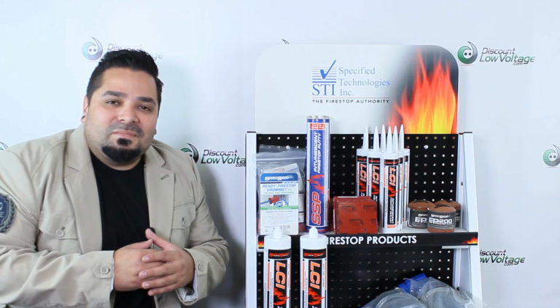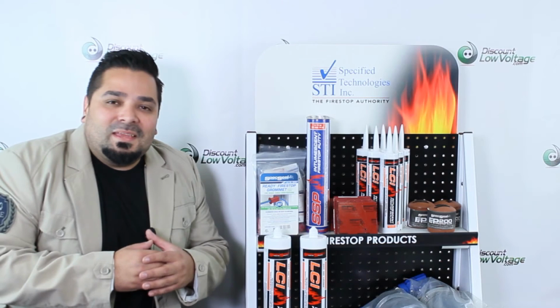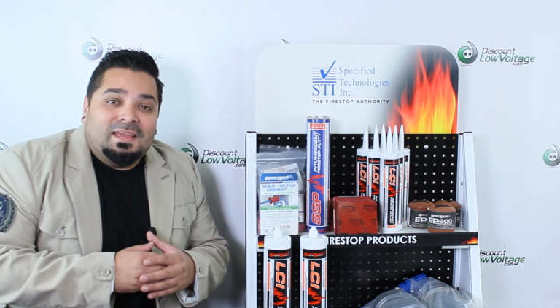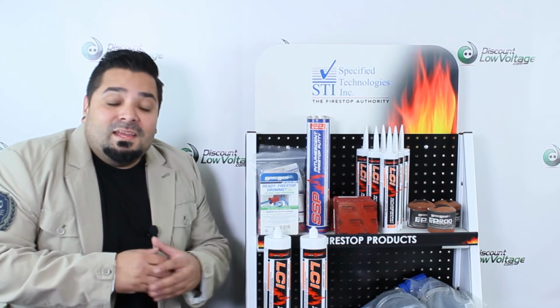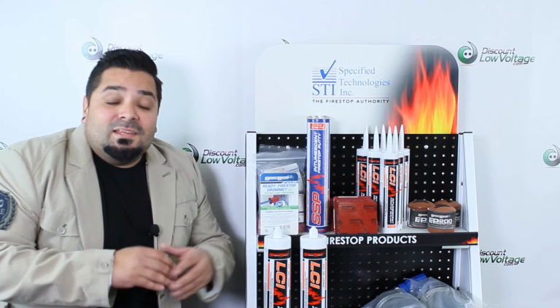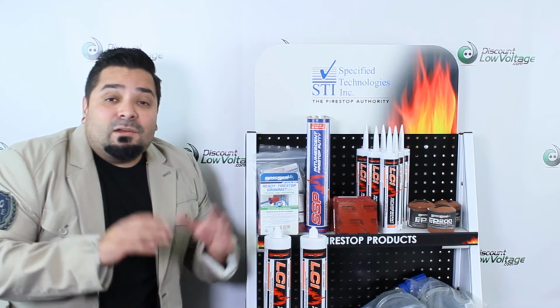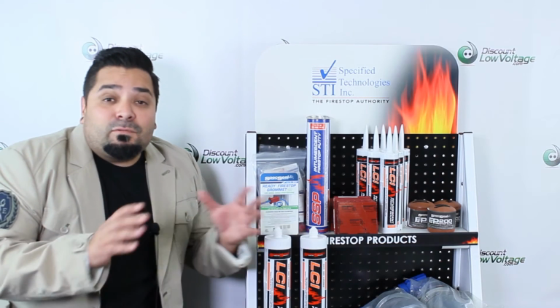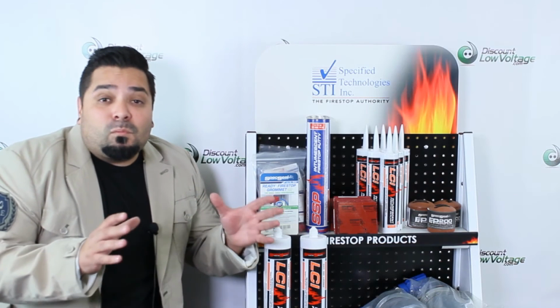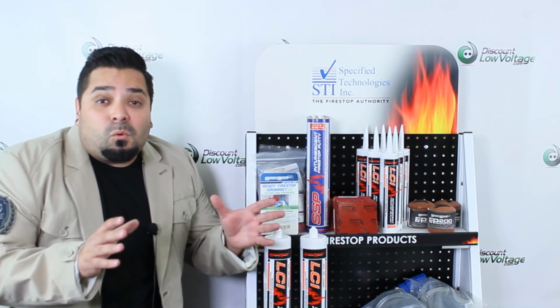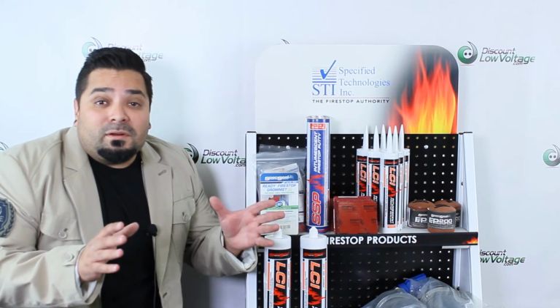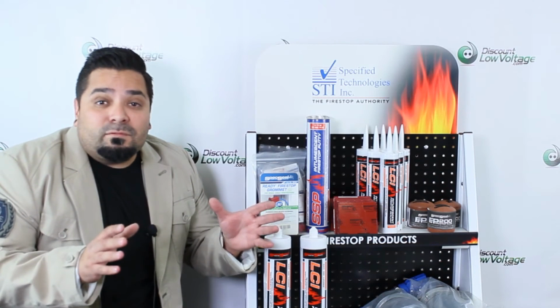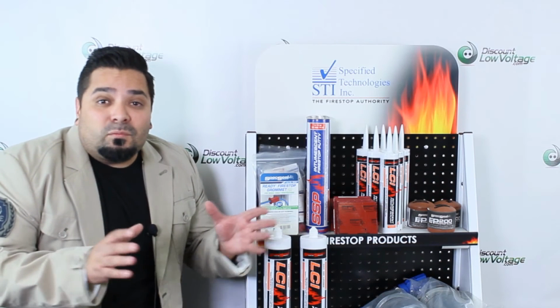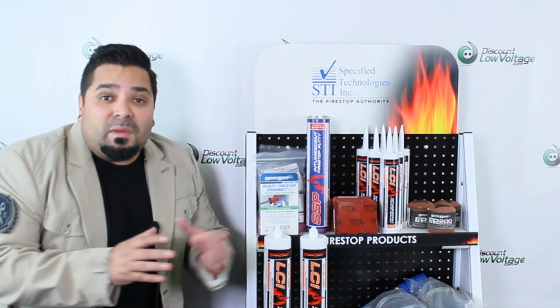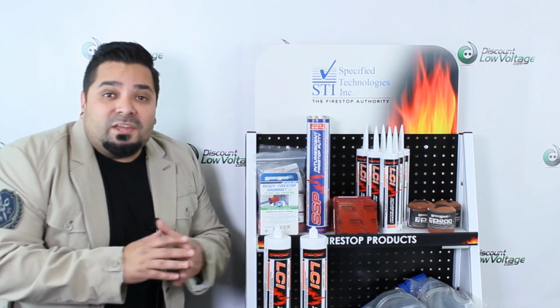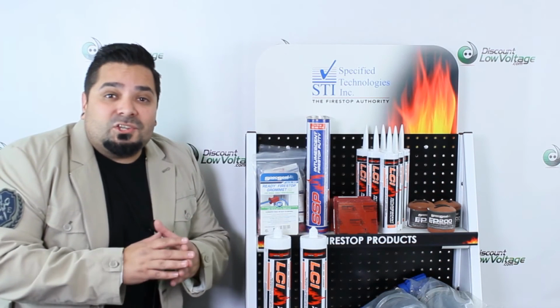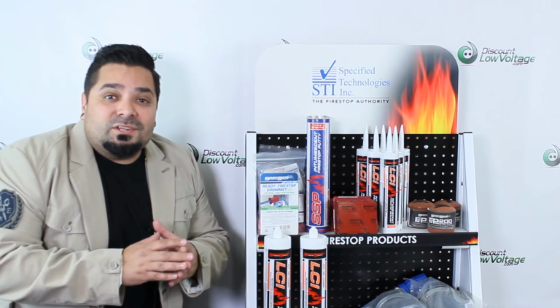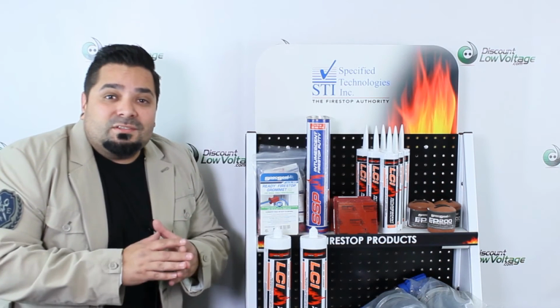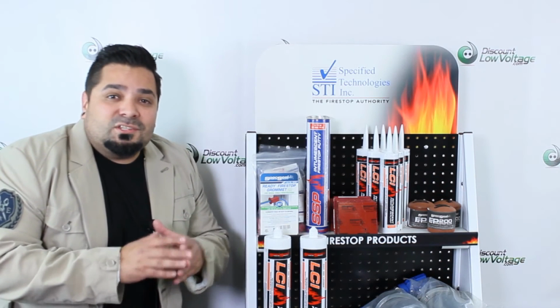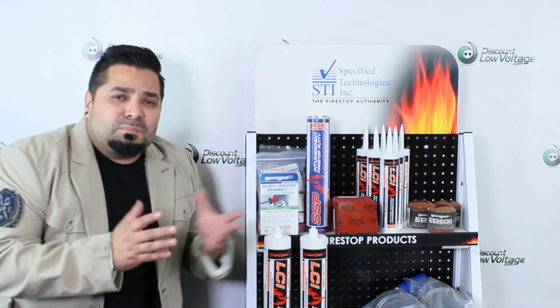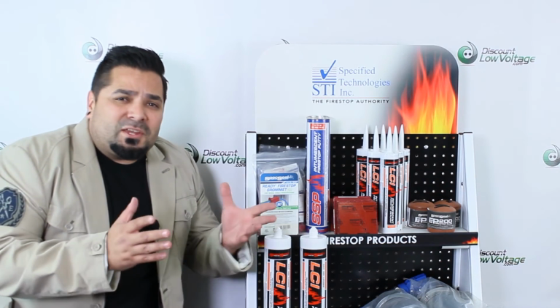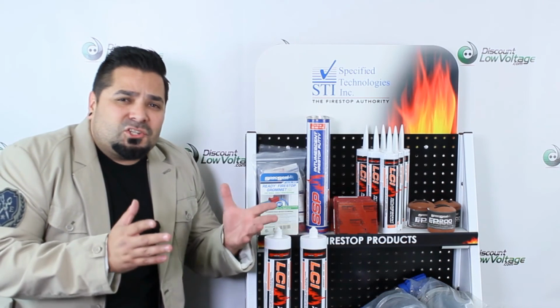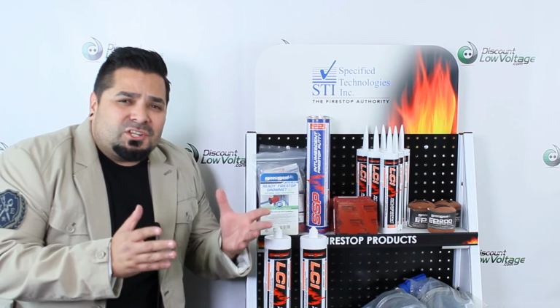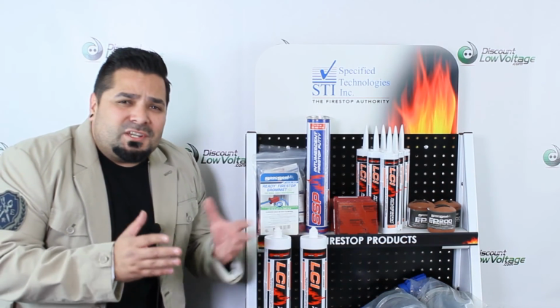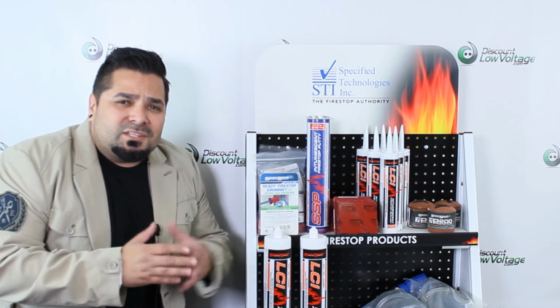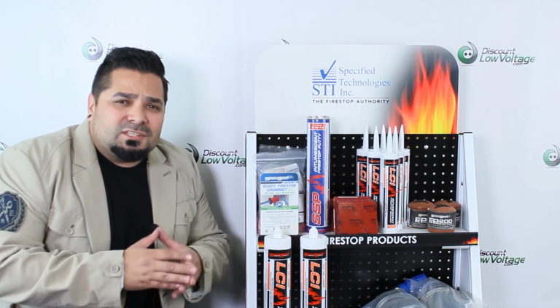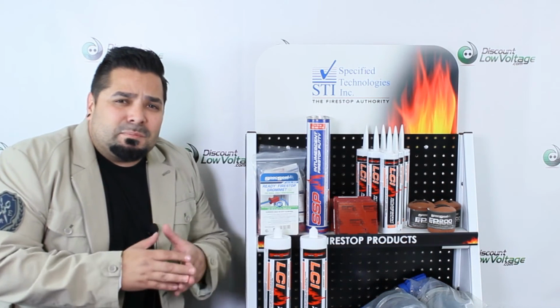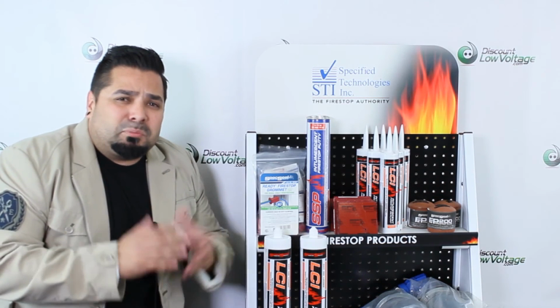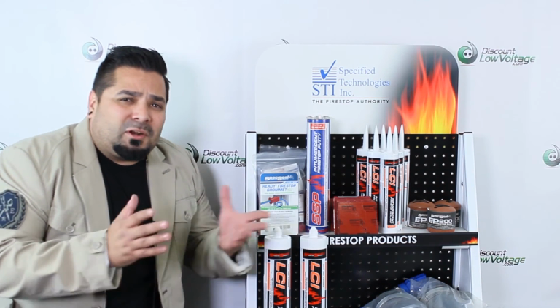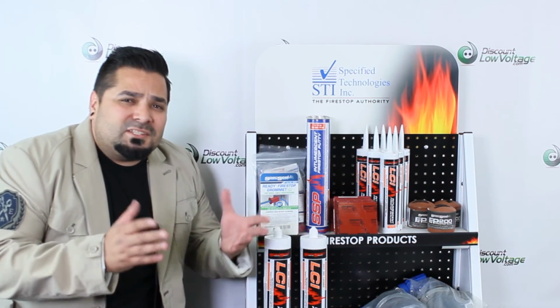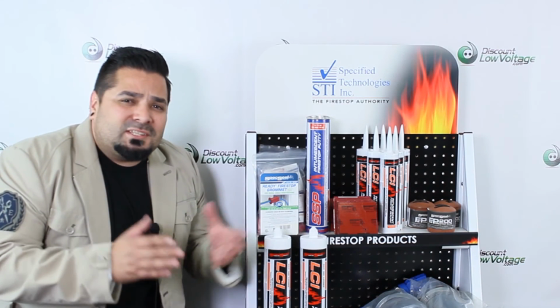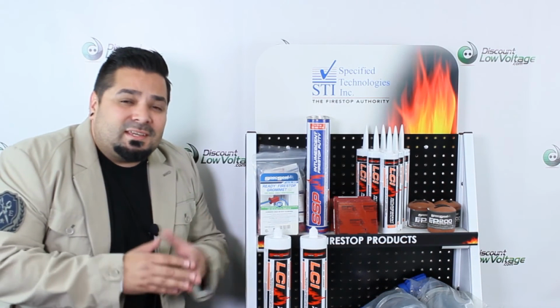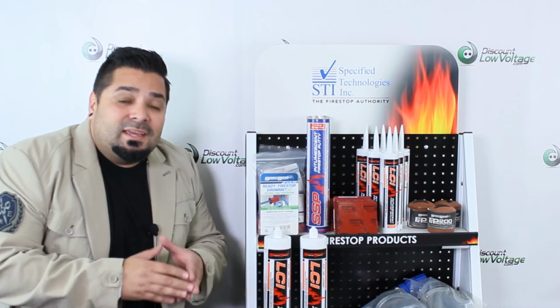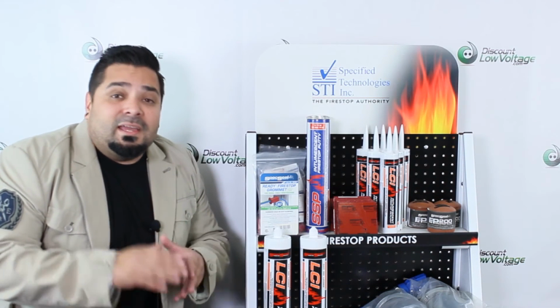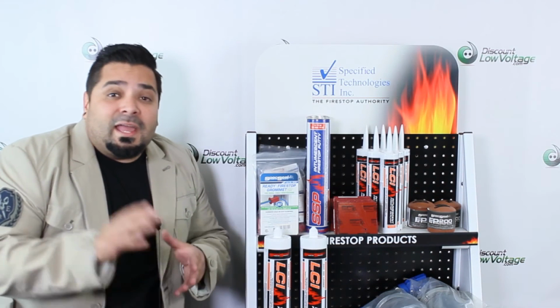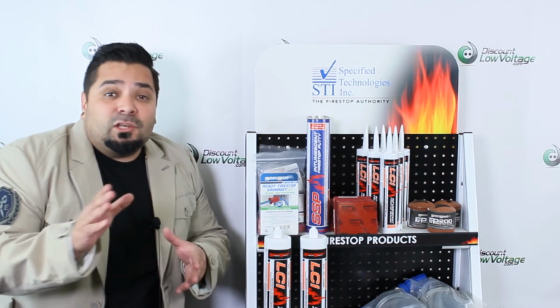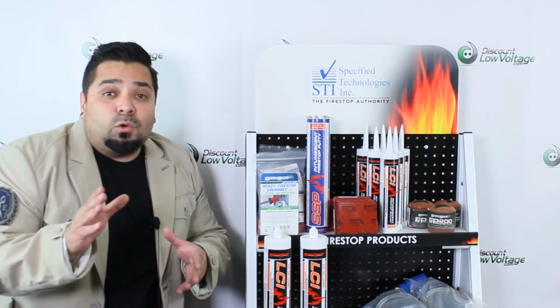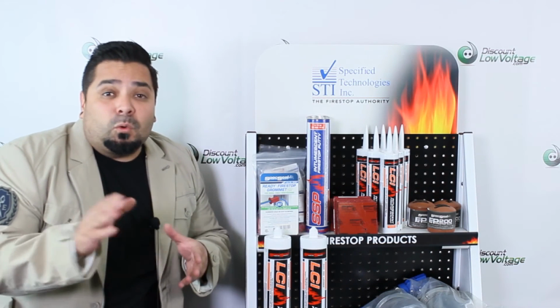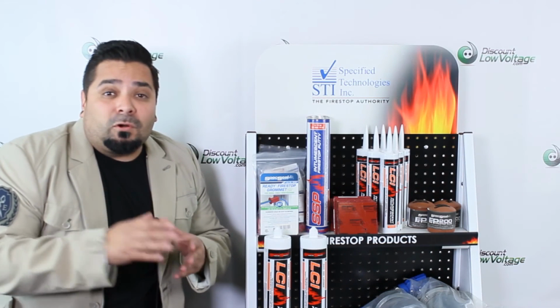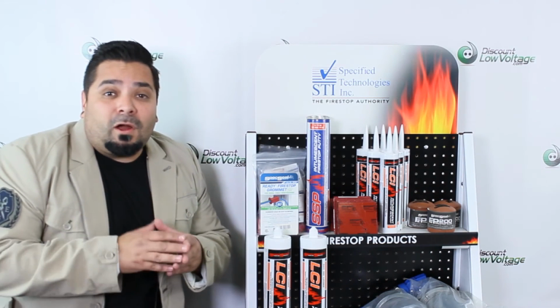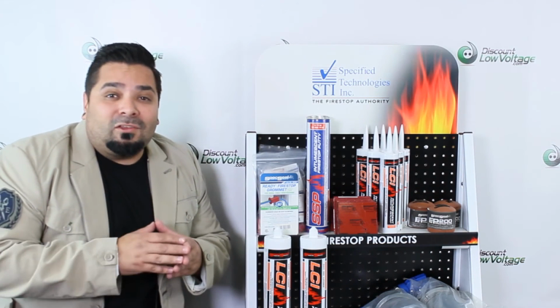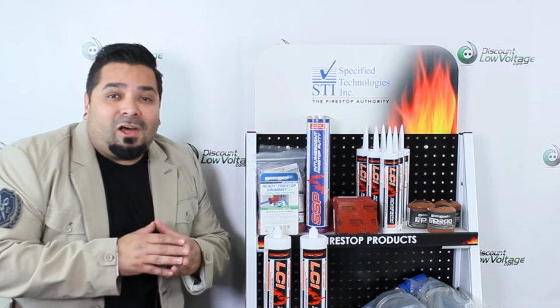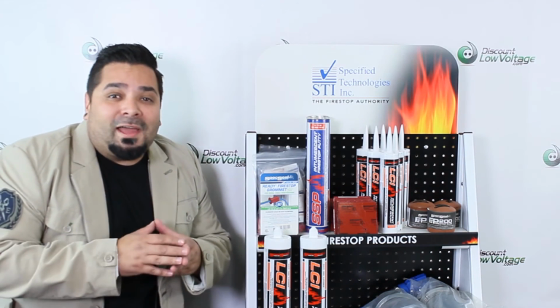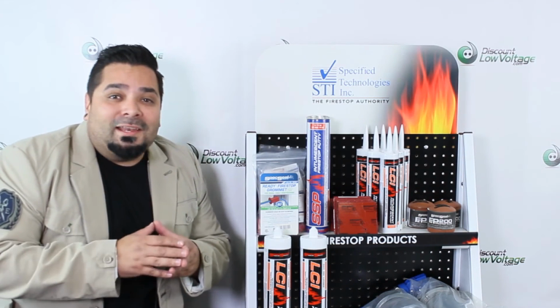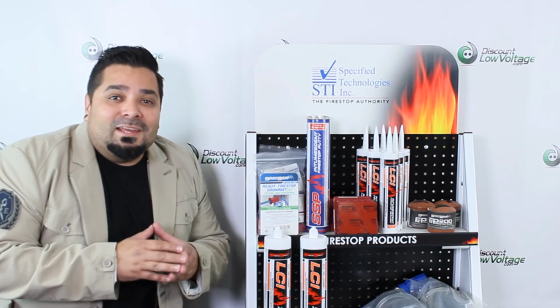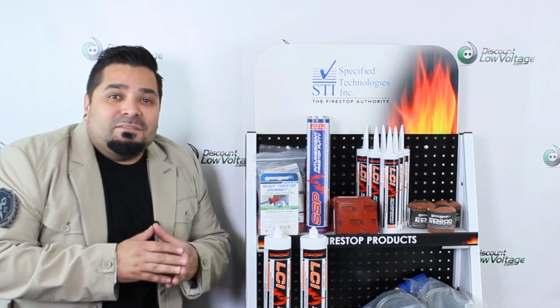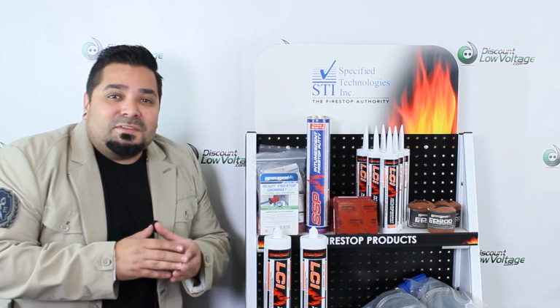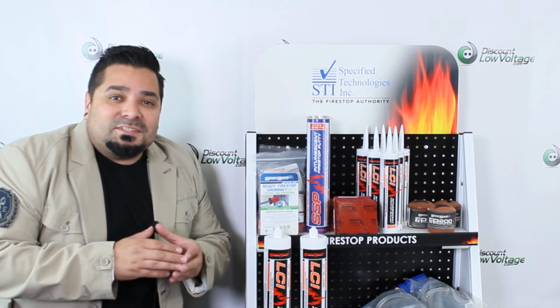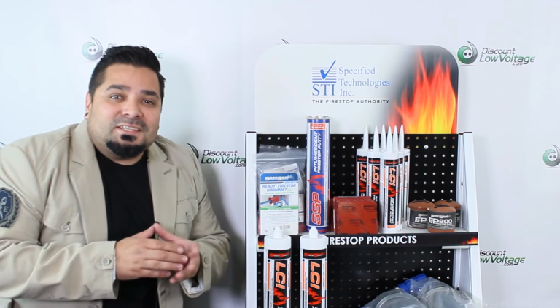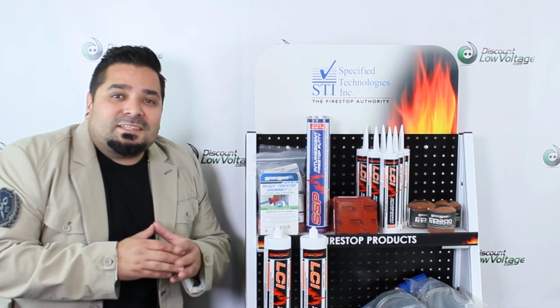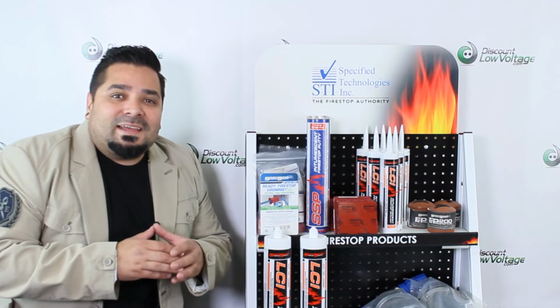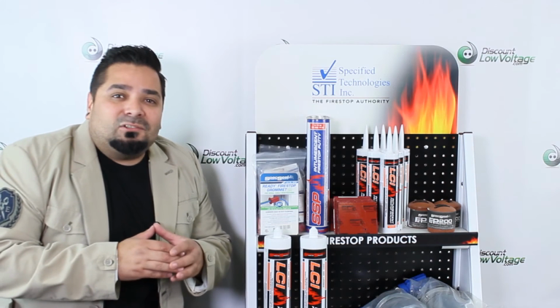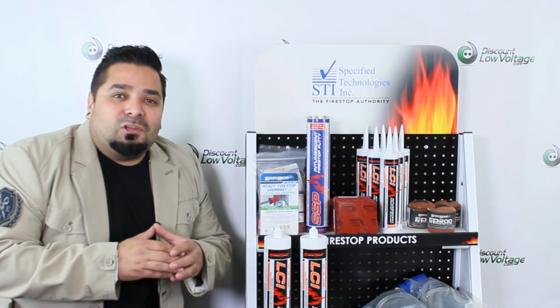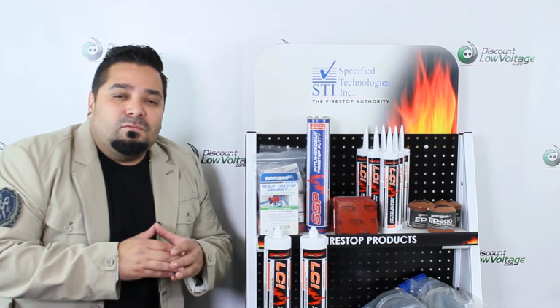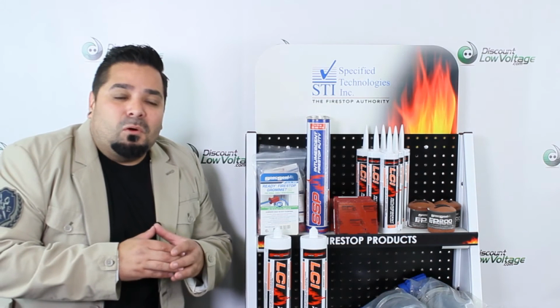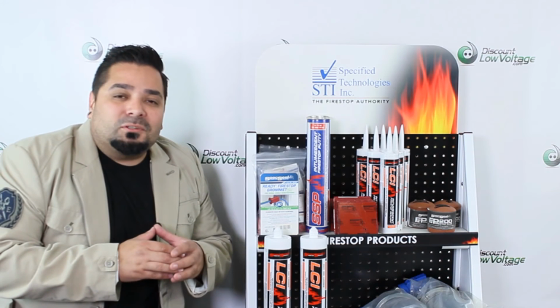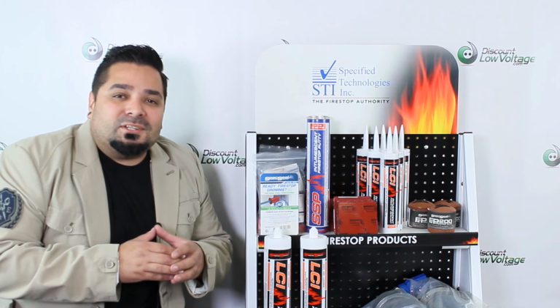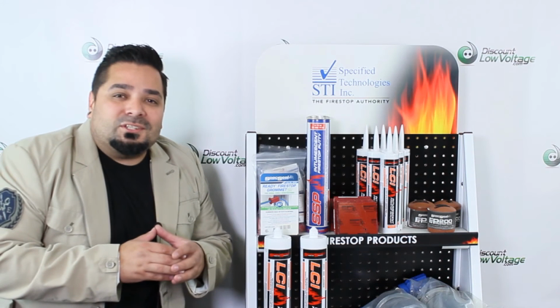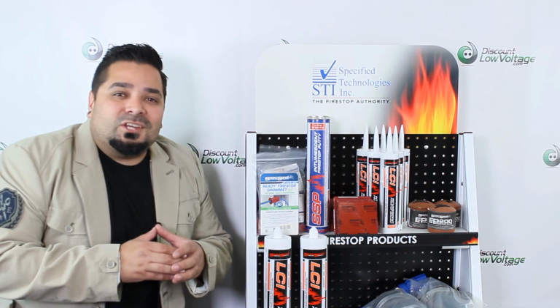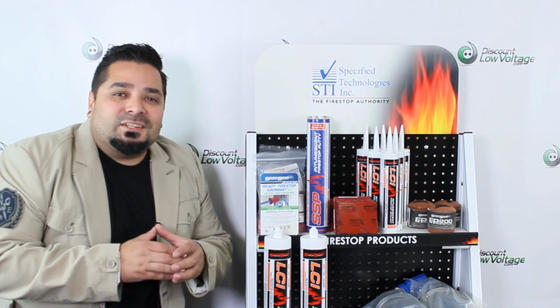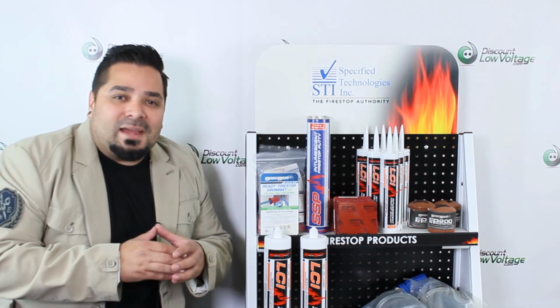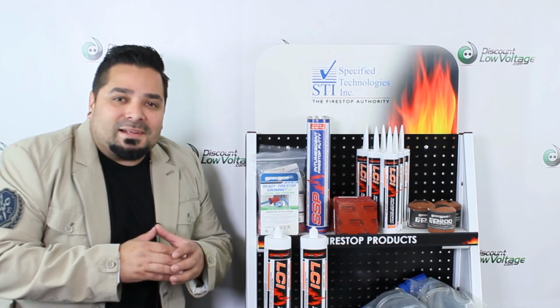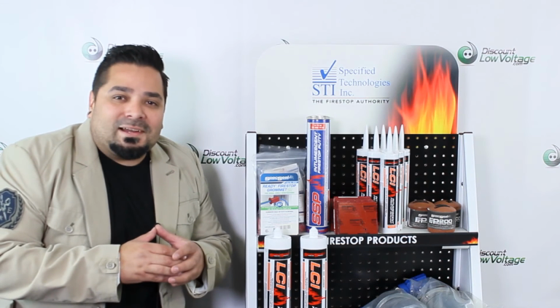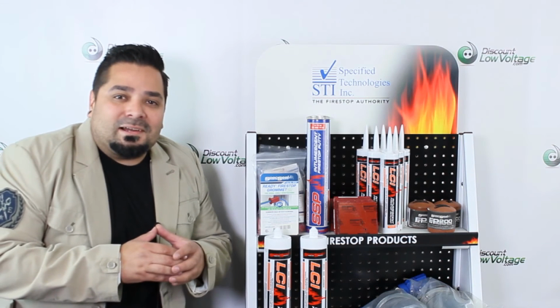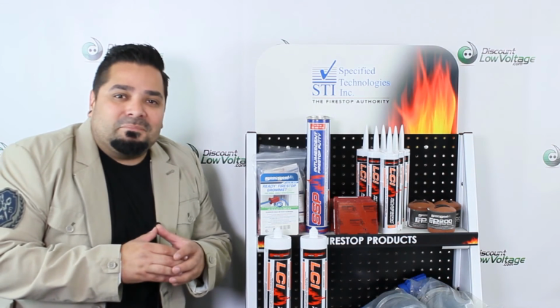For more information, spec sheets, pricing, and to order online, visit discountlowvoltage.com.